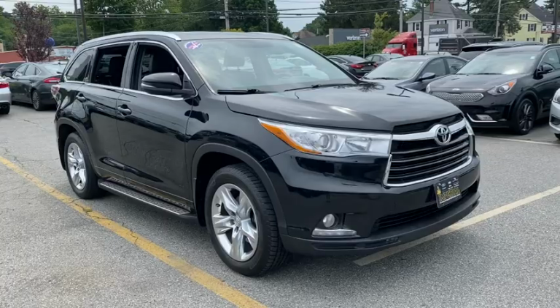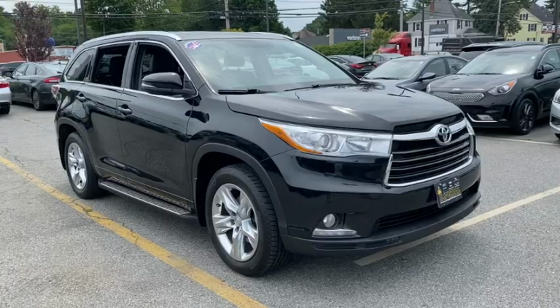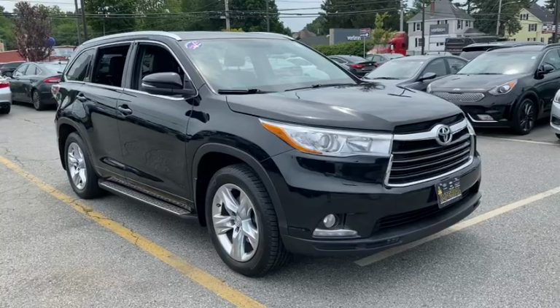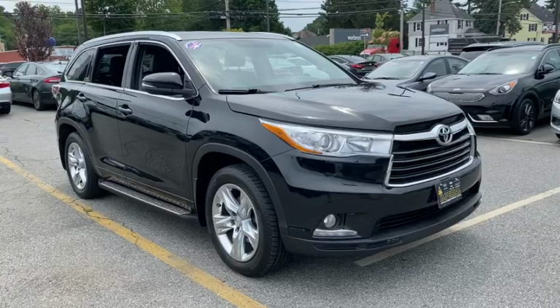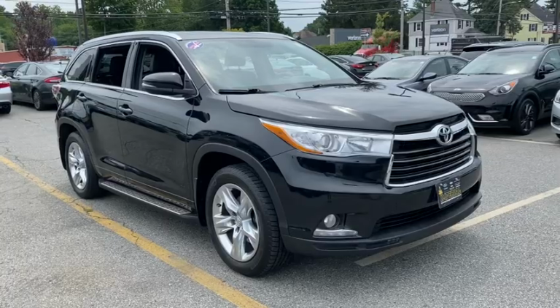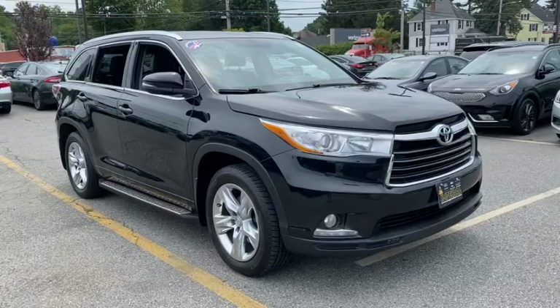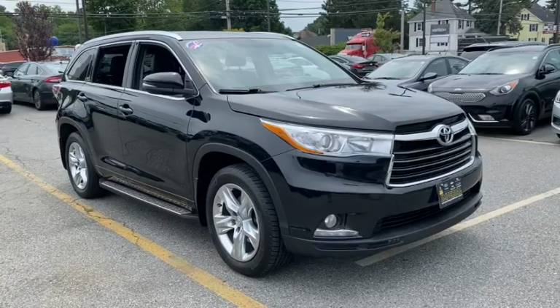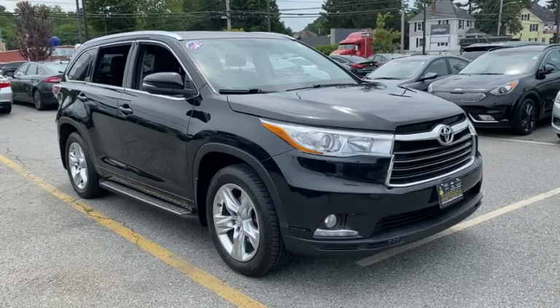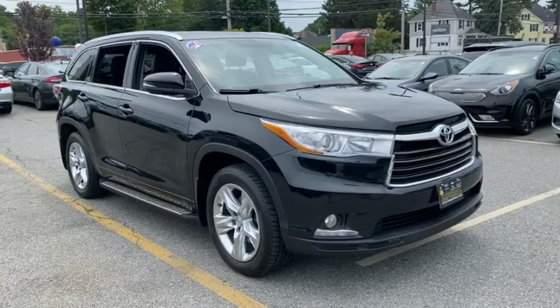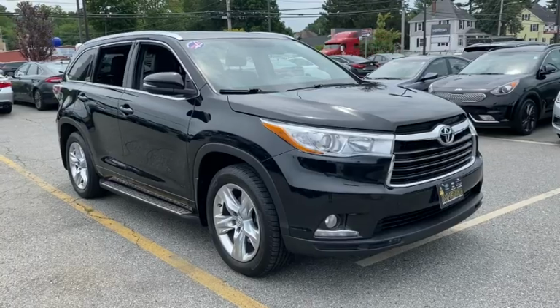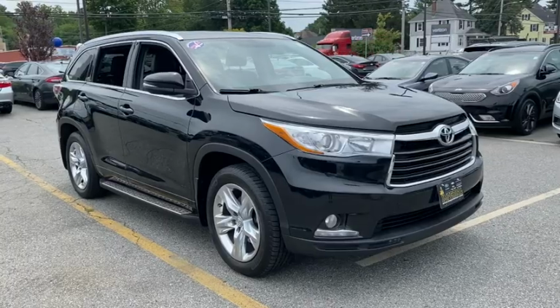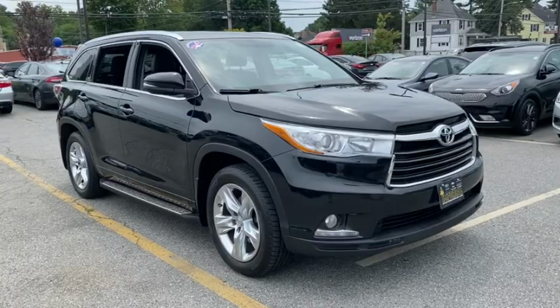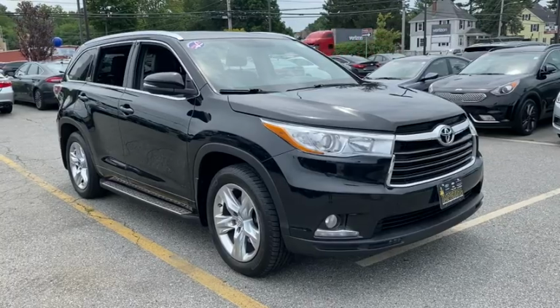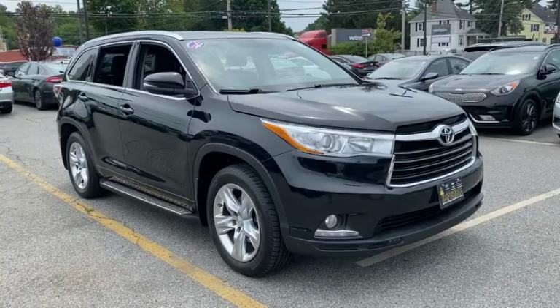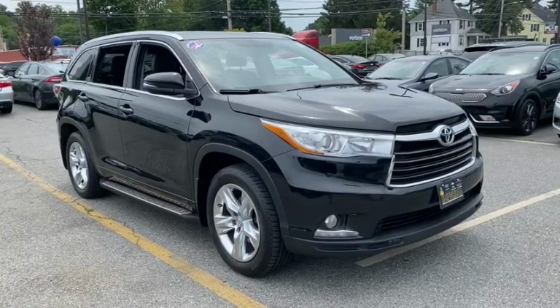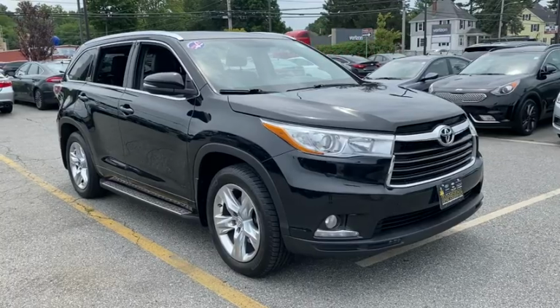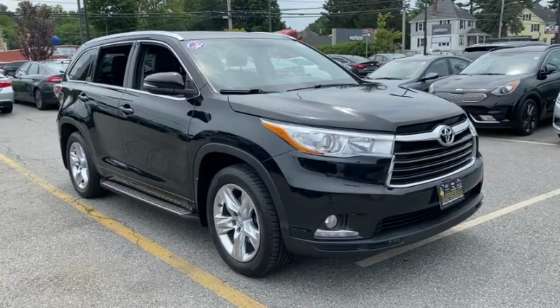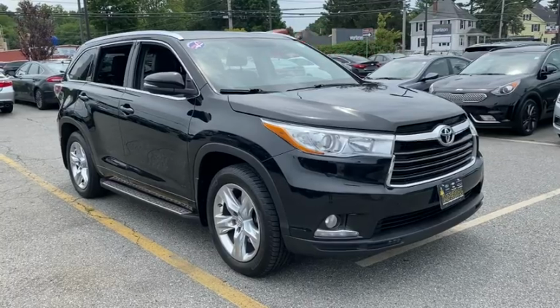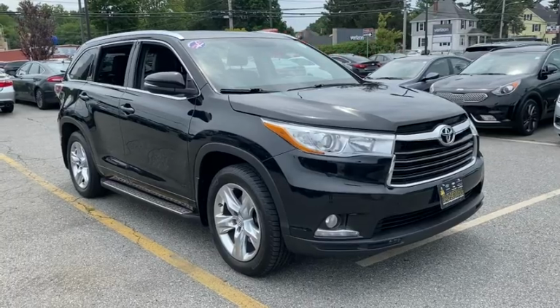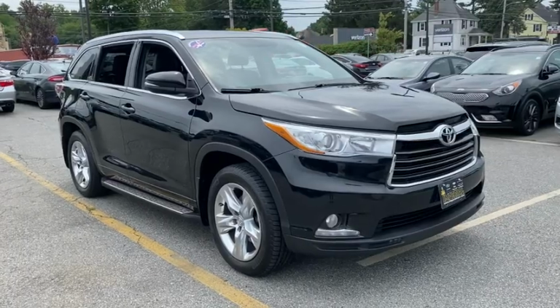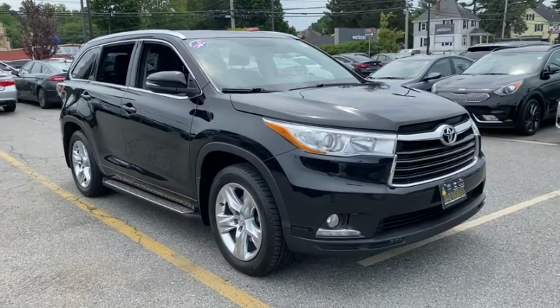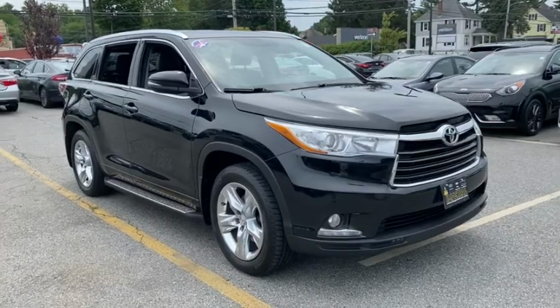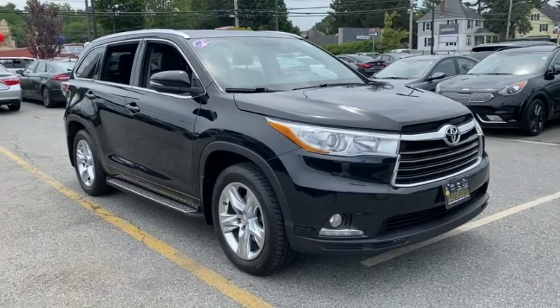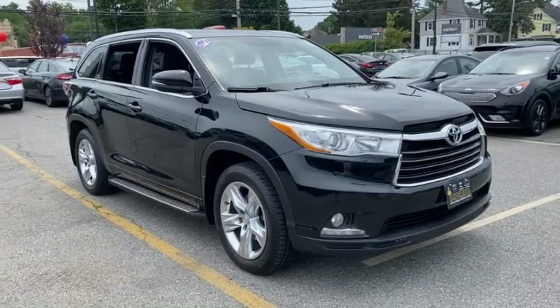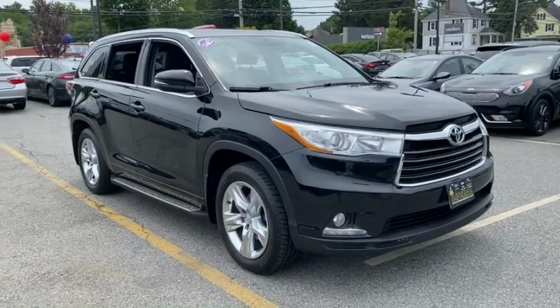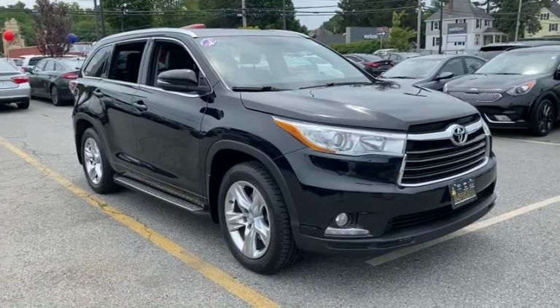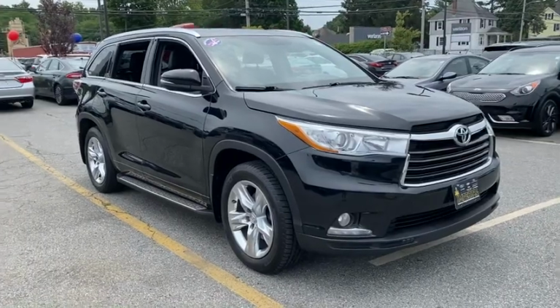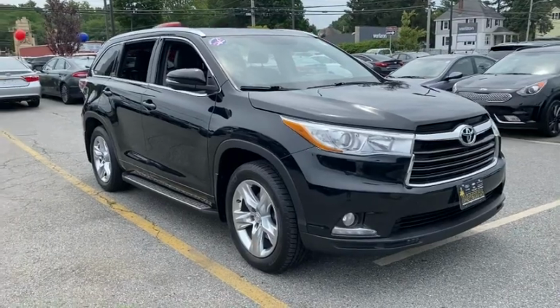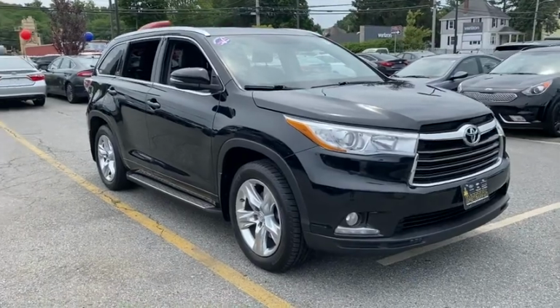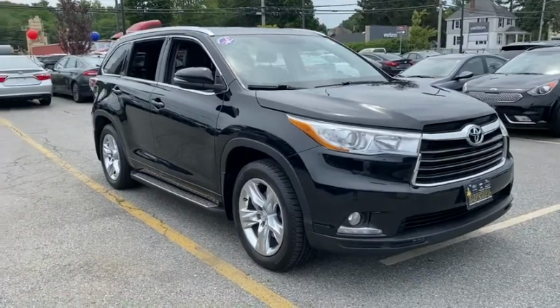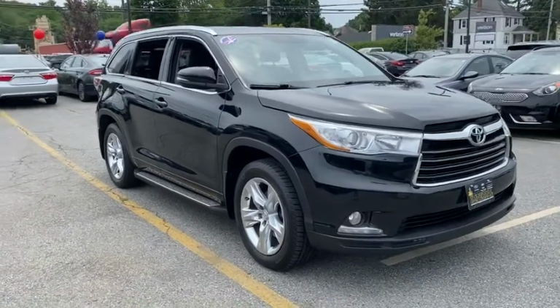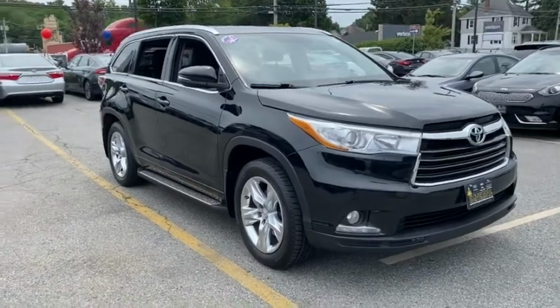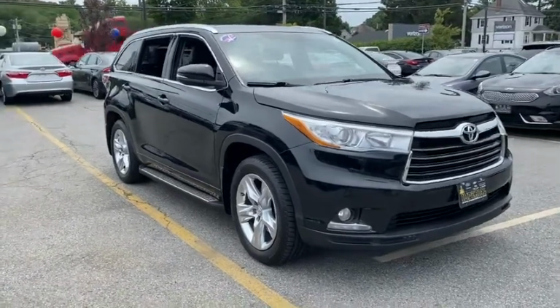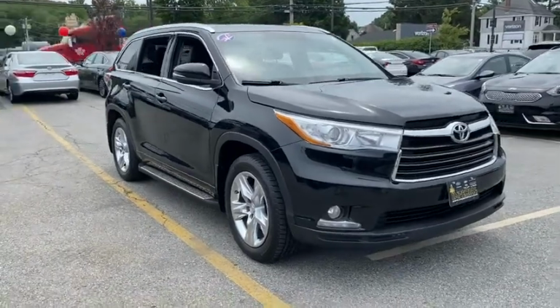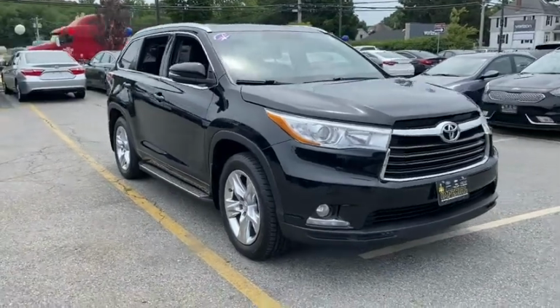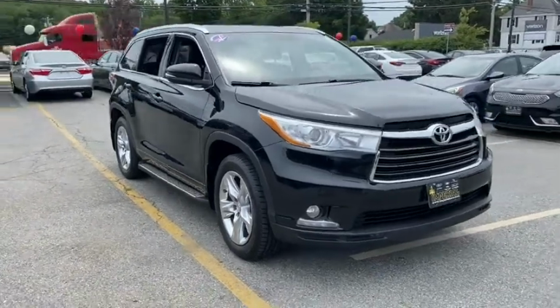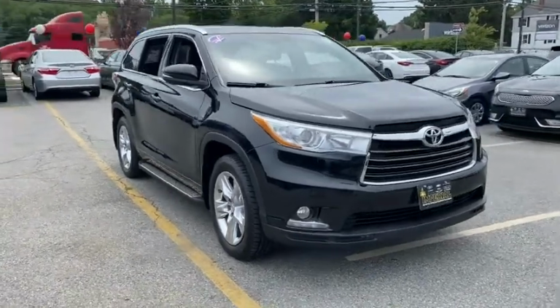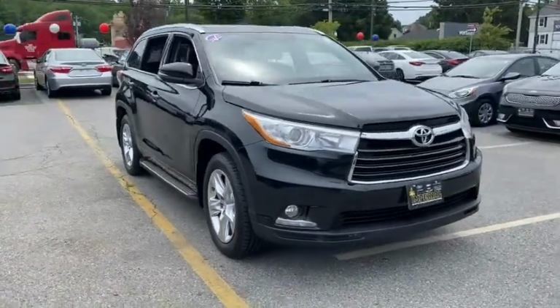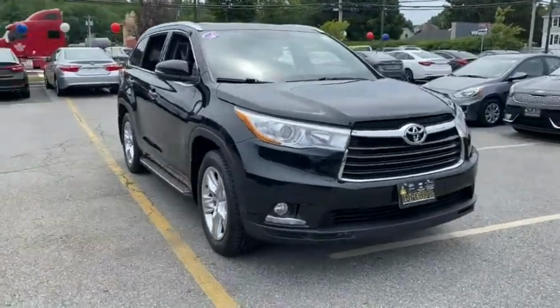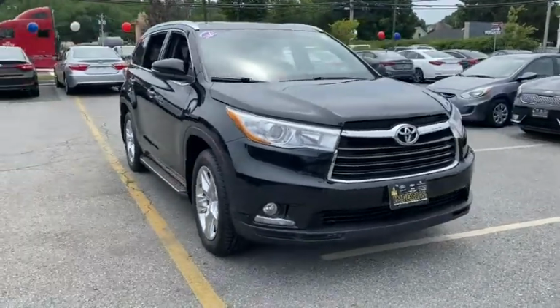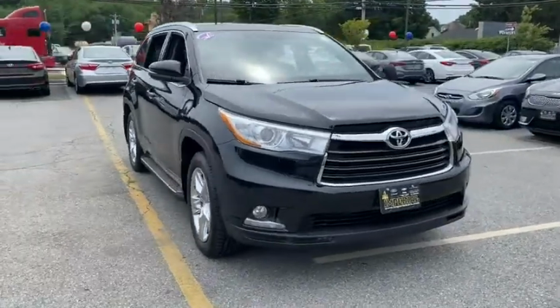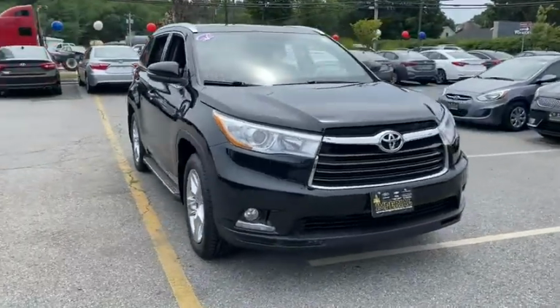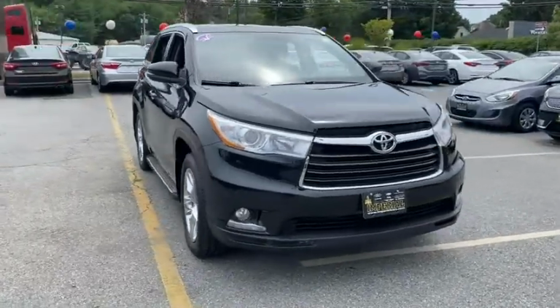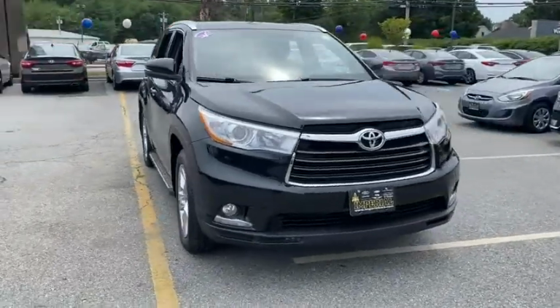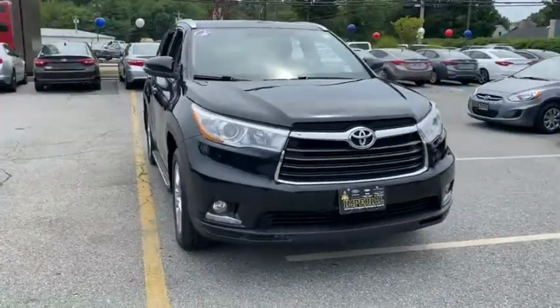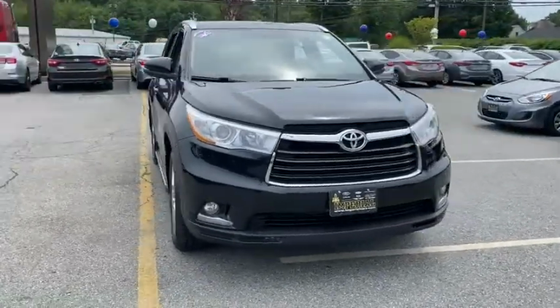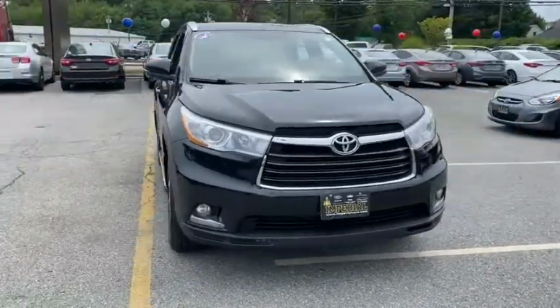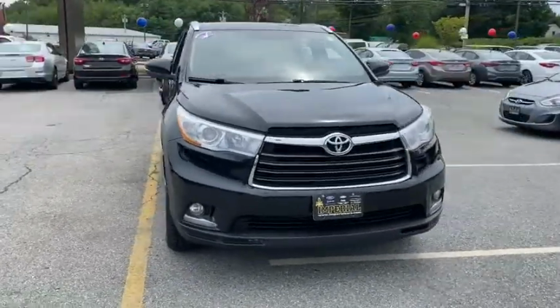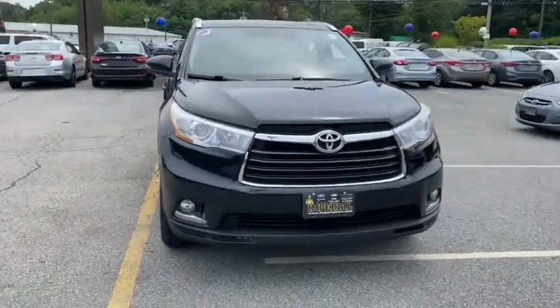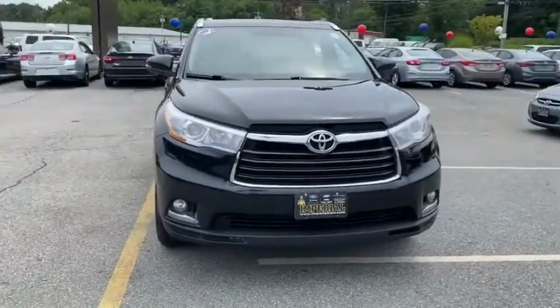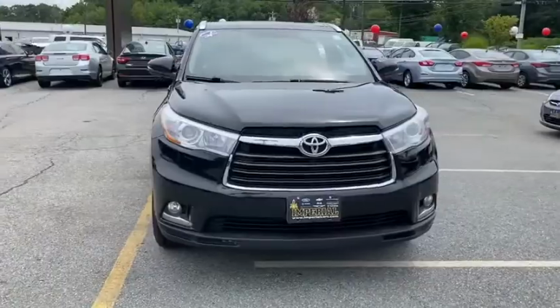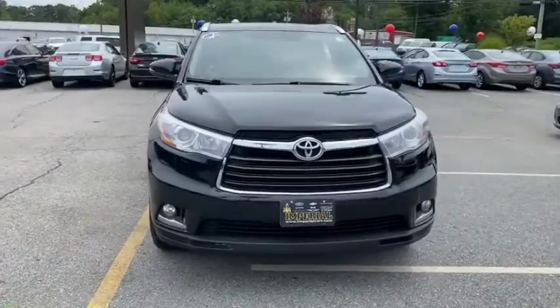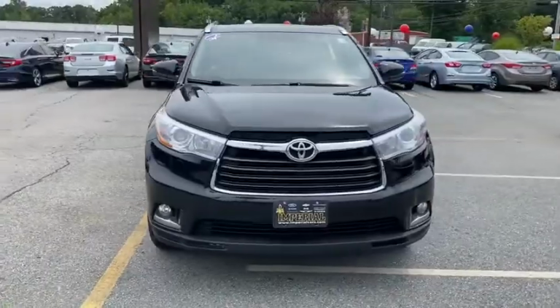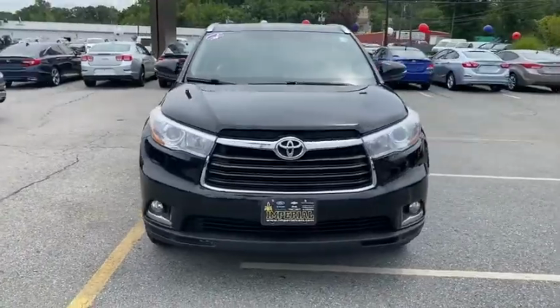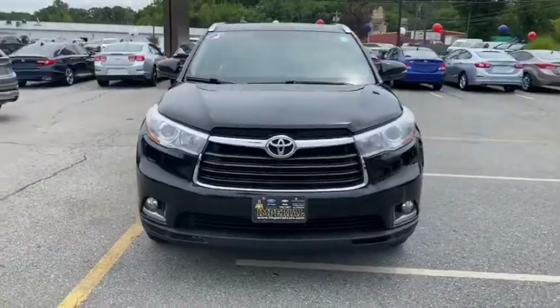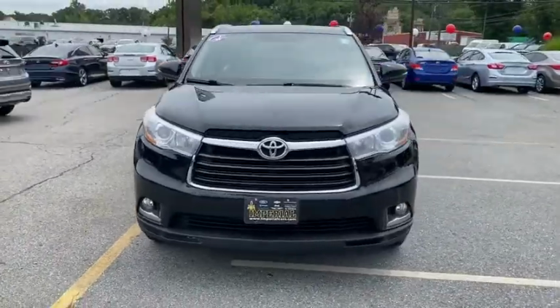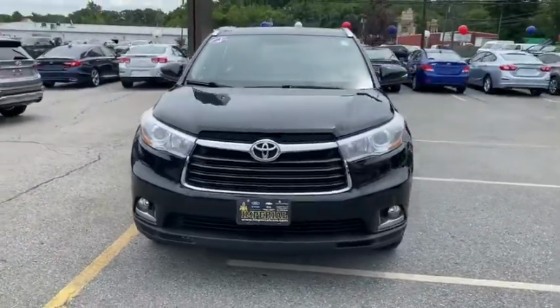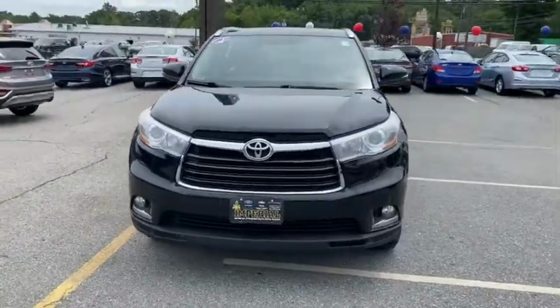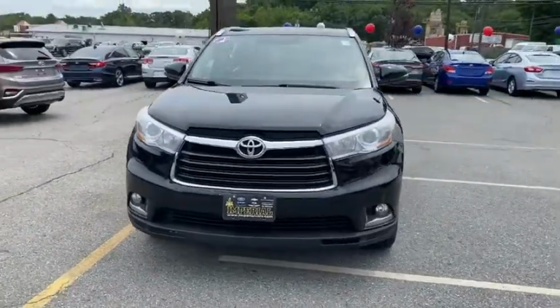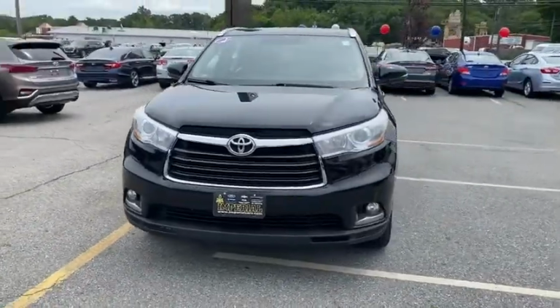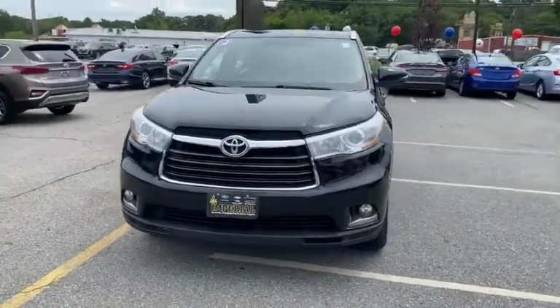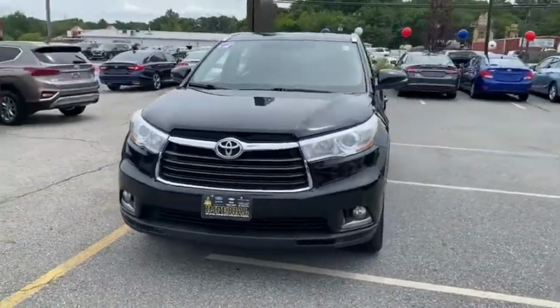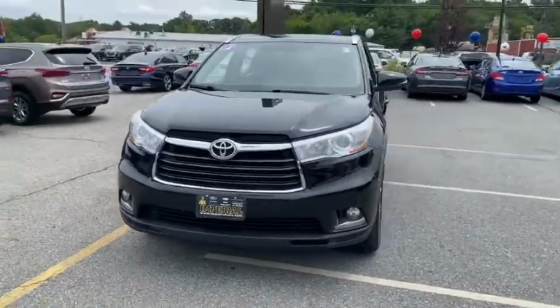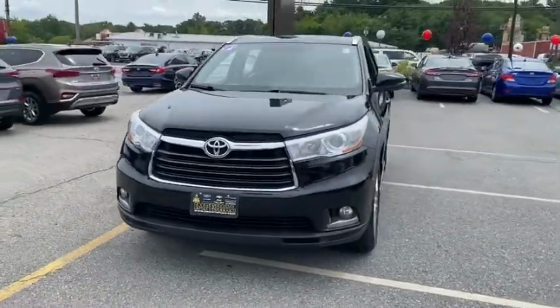We are pleased to show you the 2015 Toyota Highlander. The Highlander is the SUV that's thought of everything.